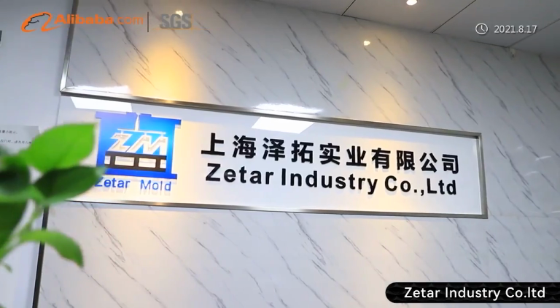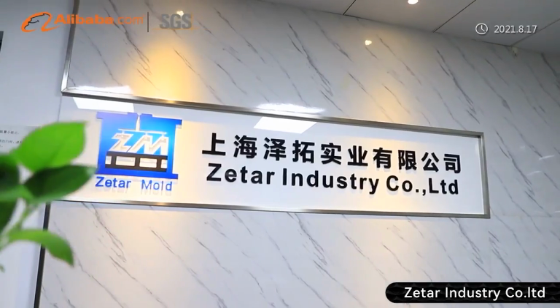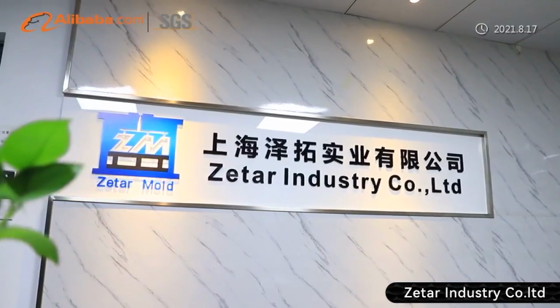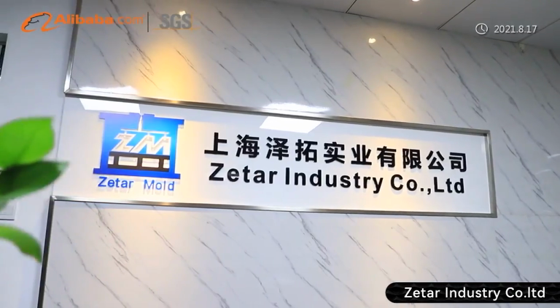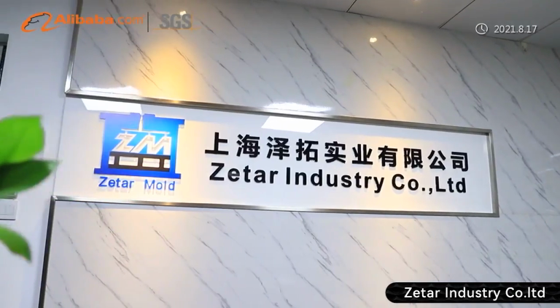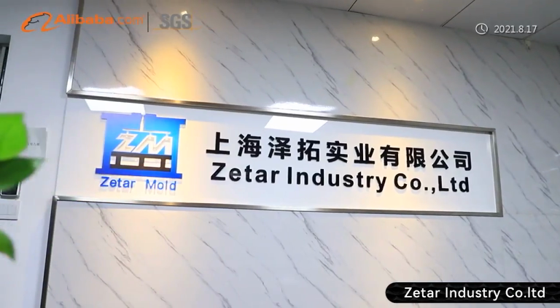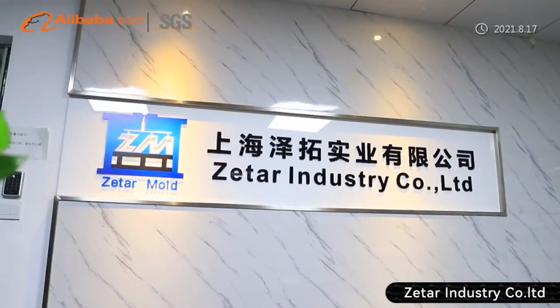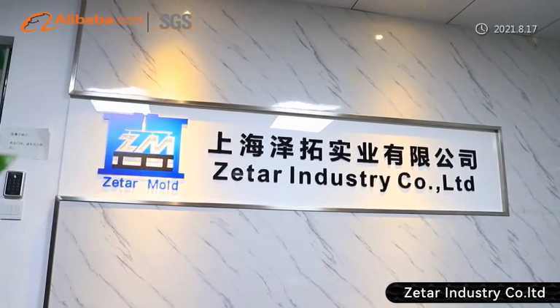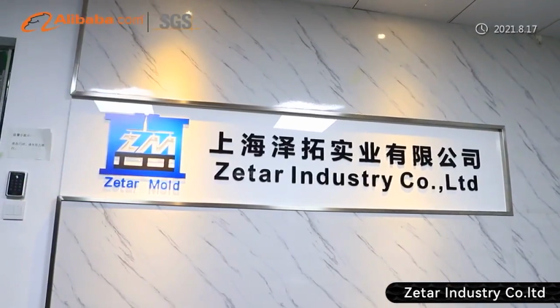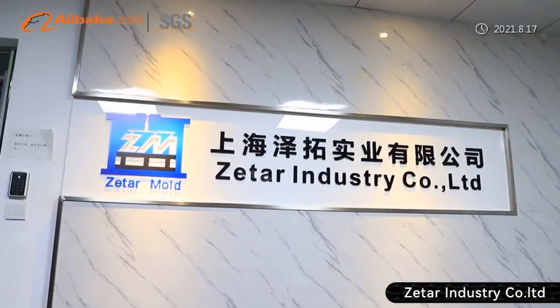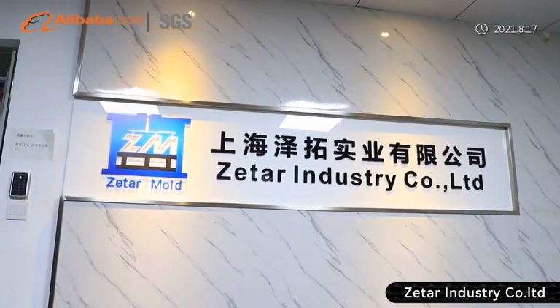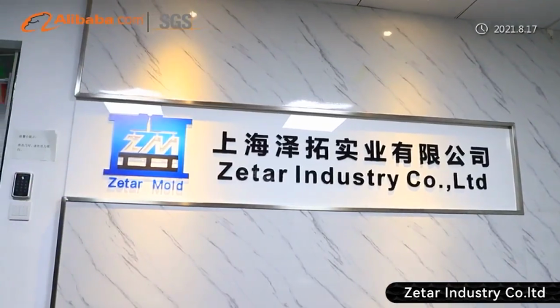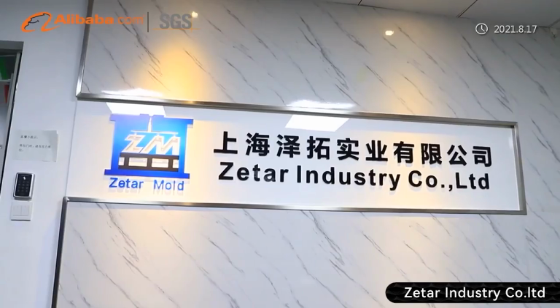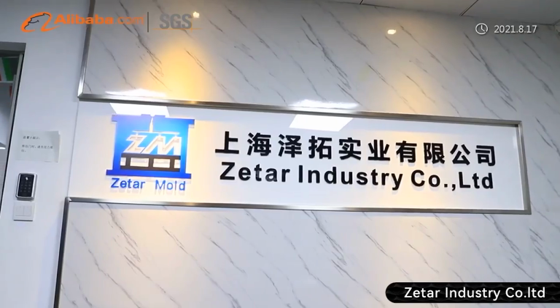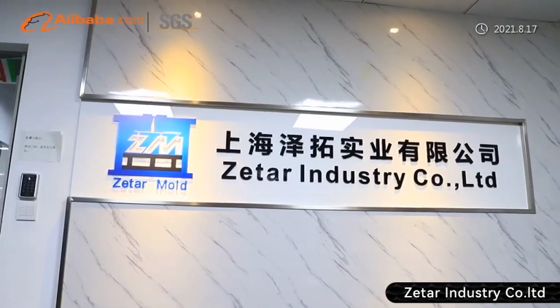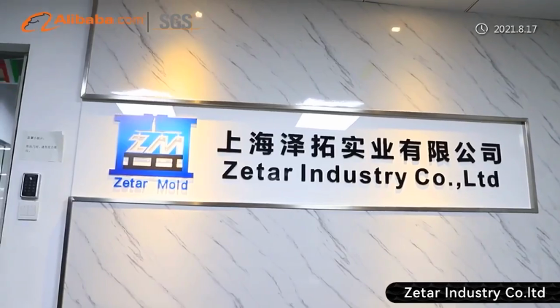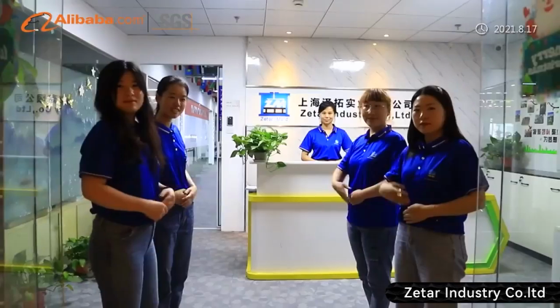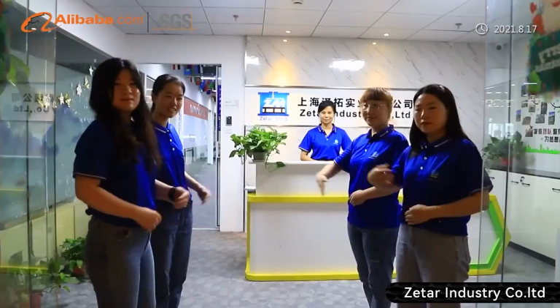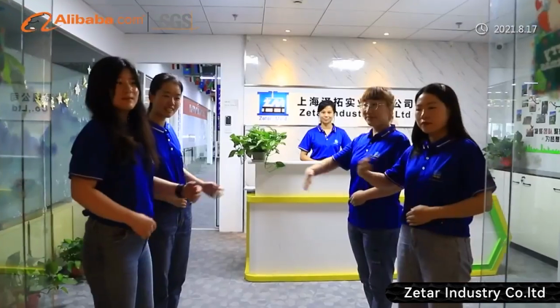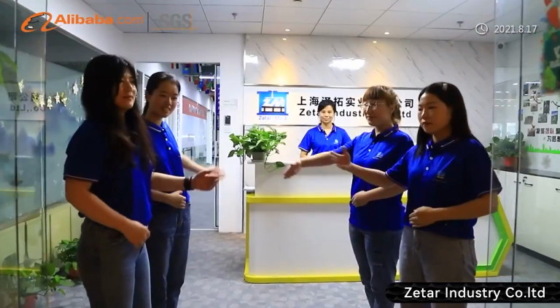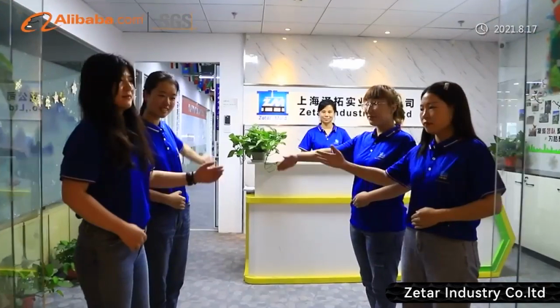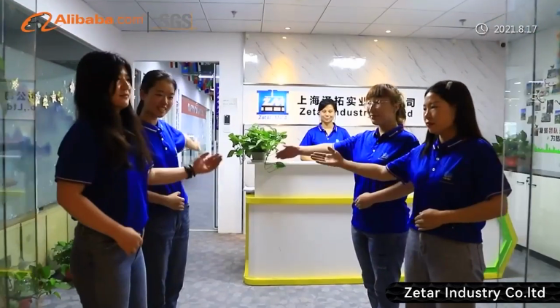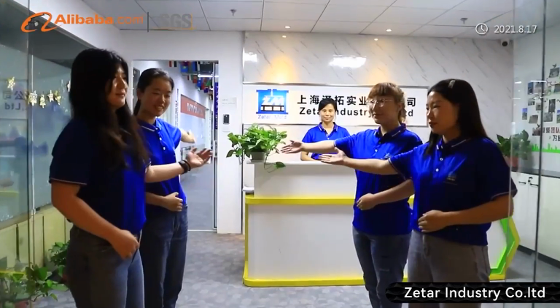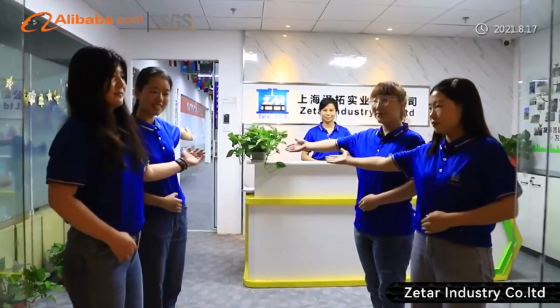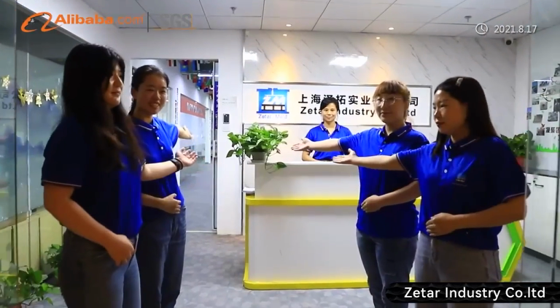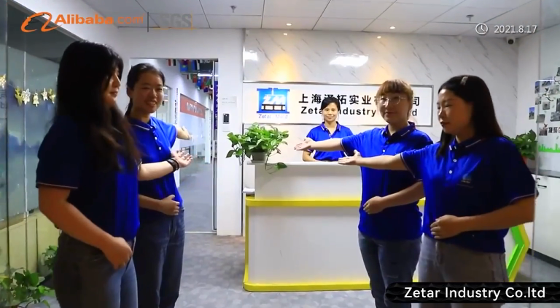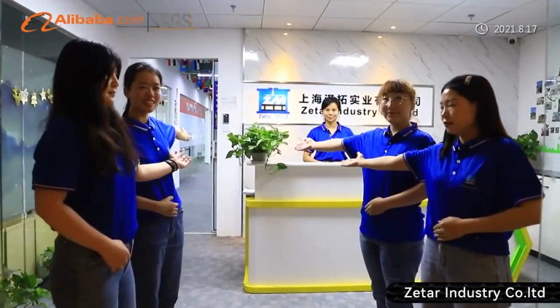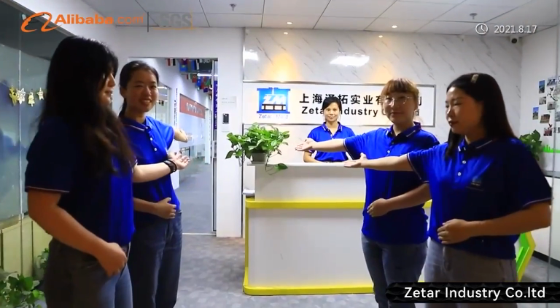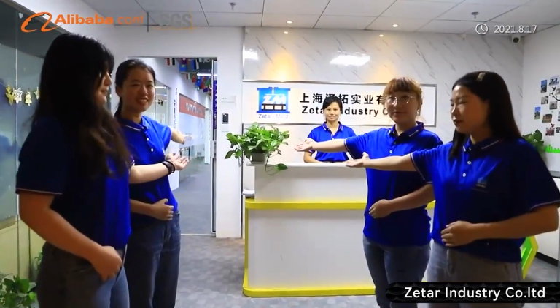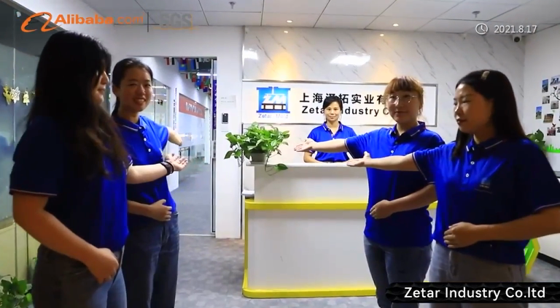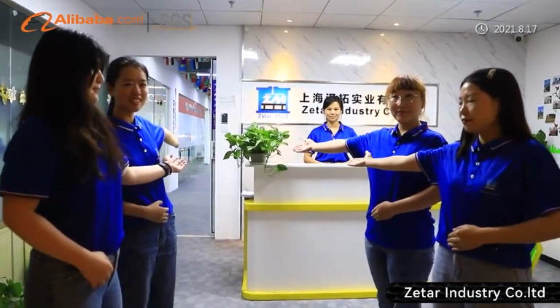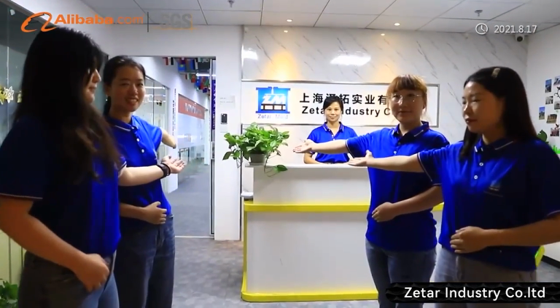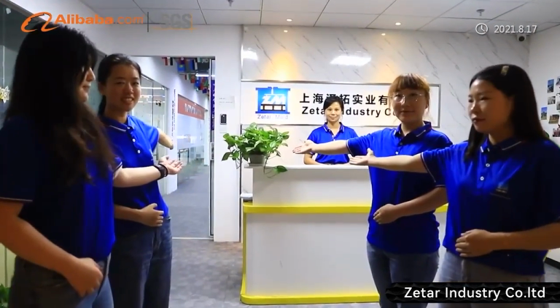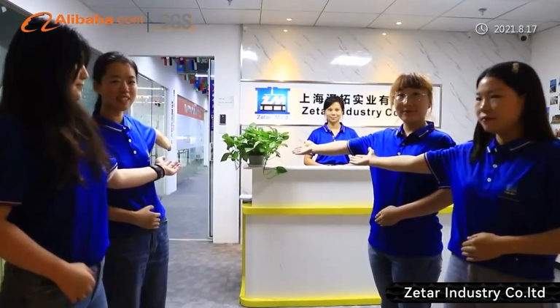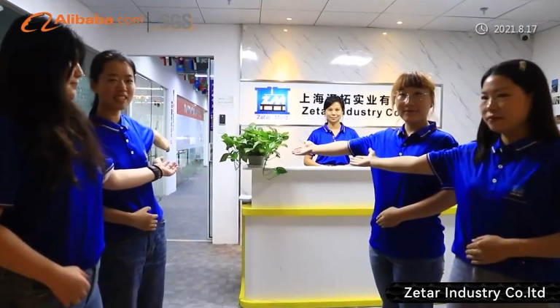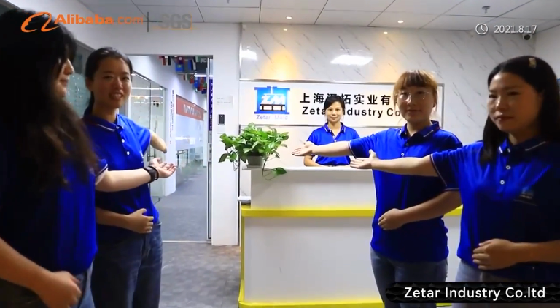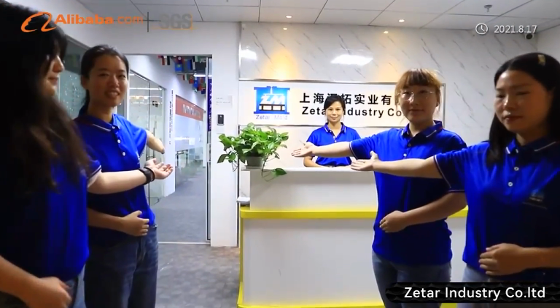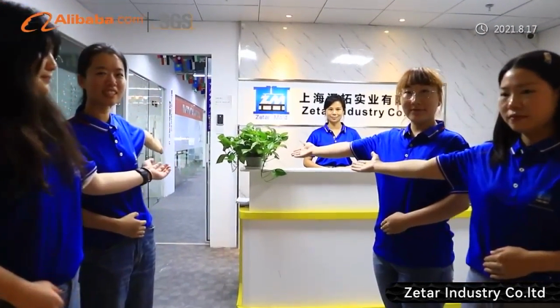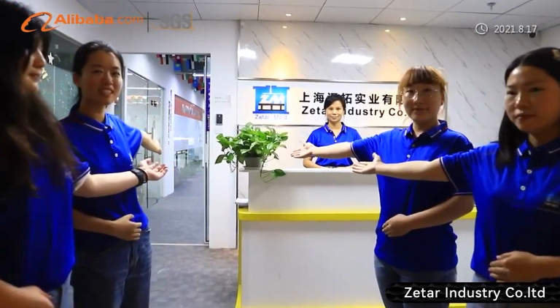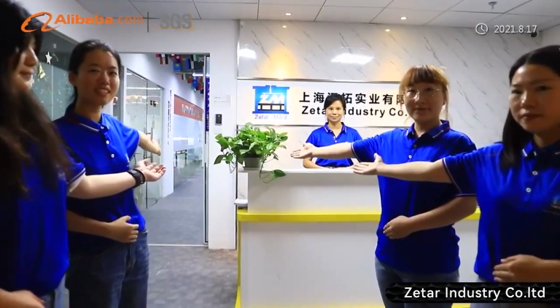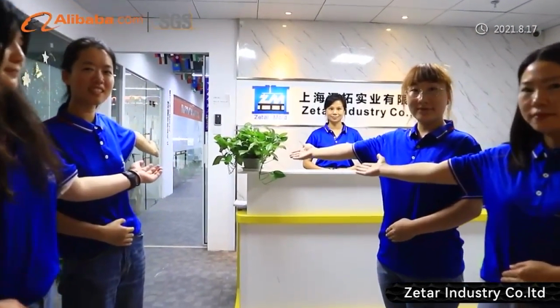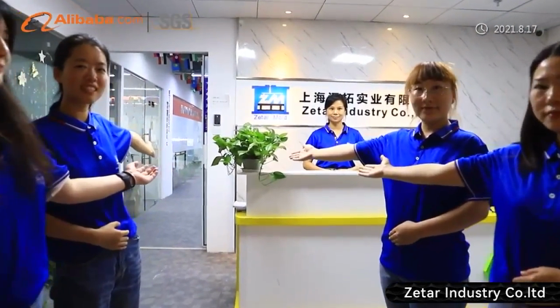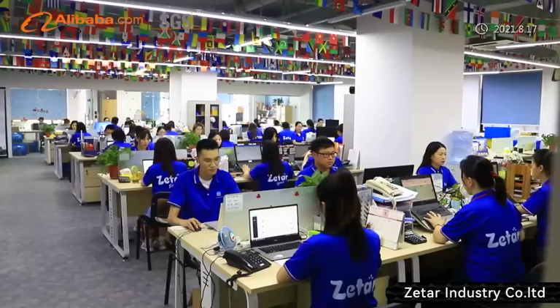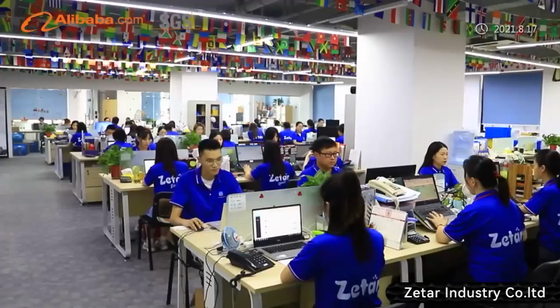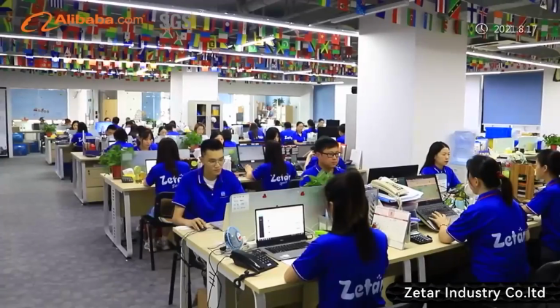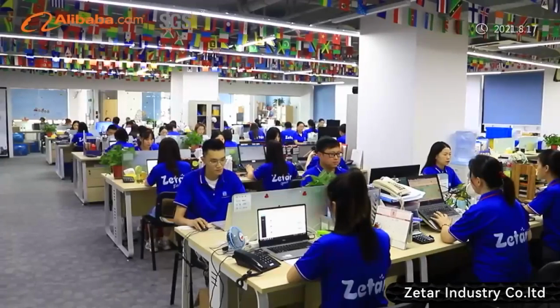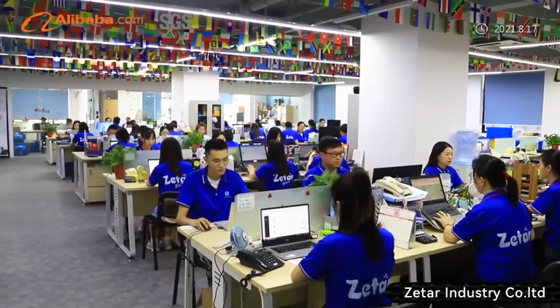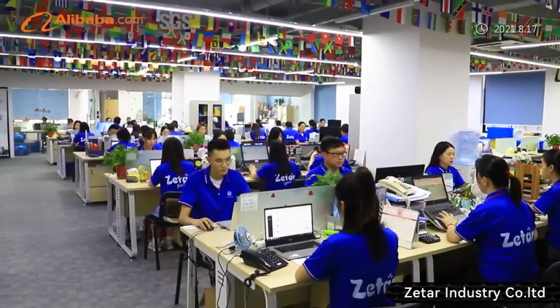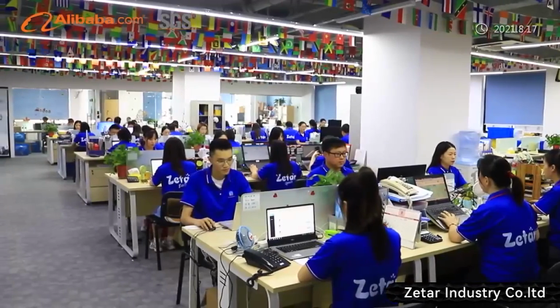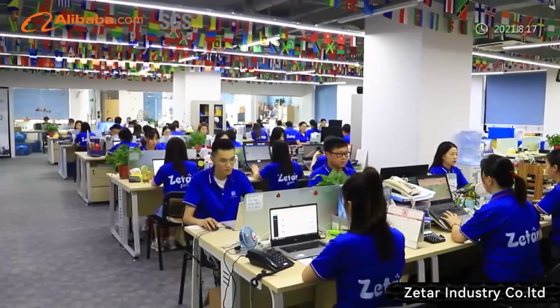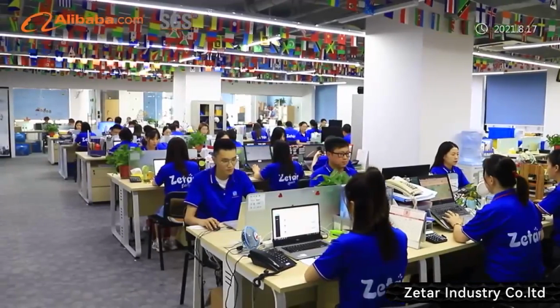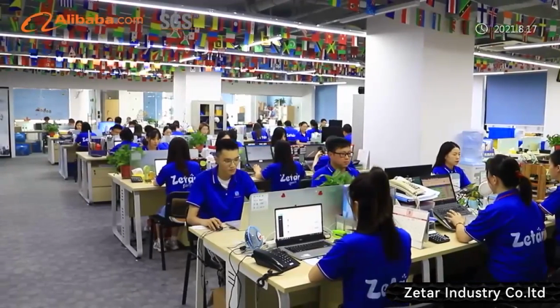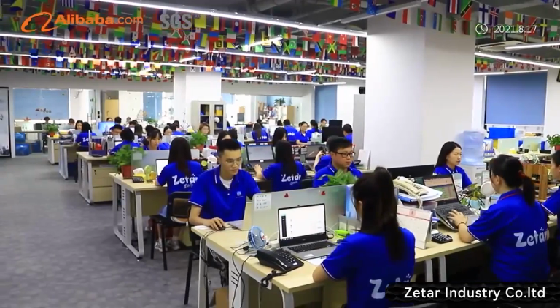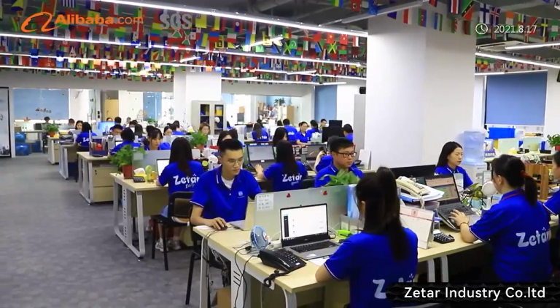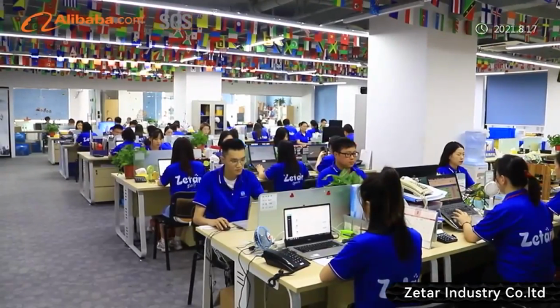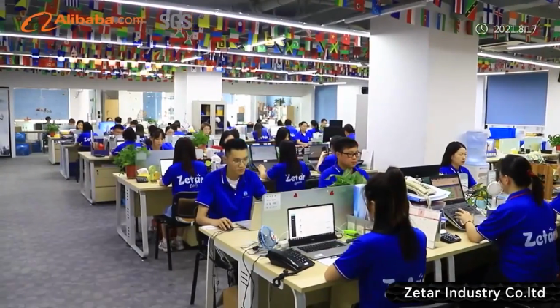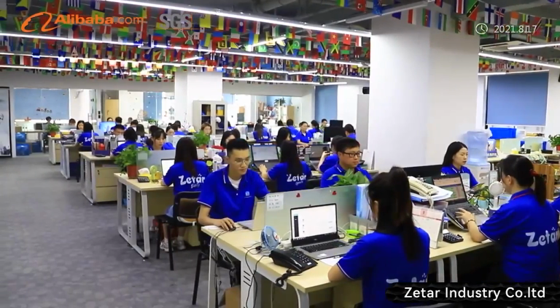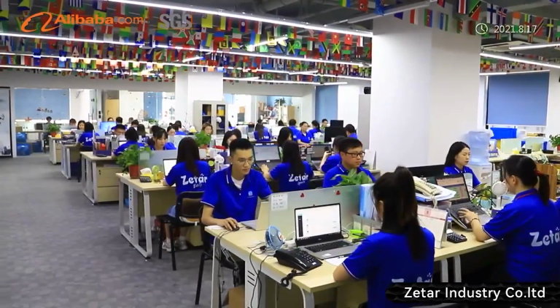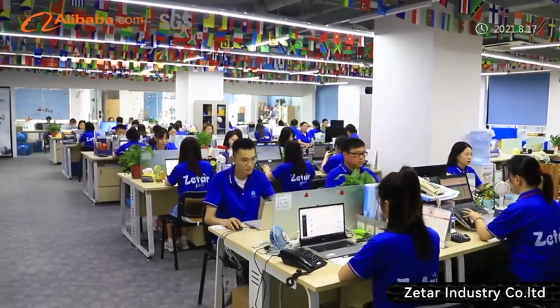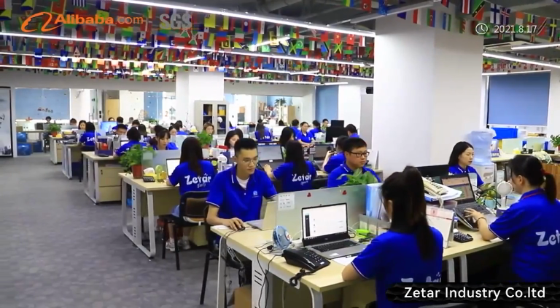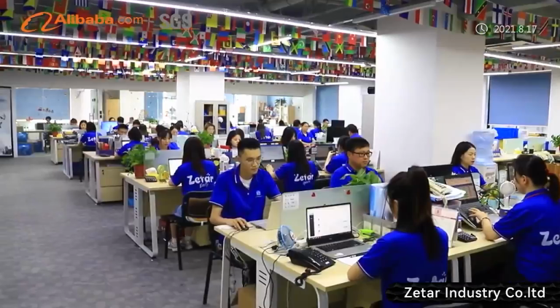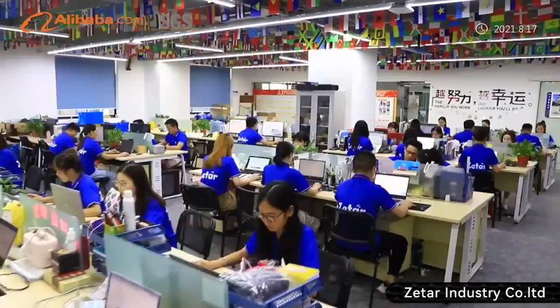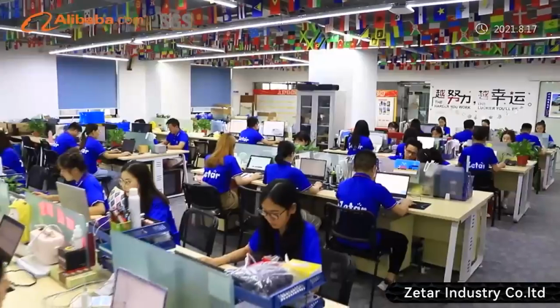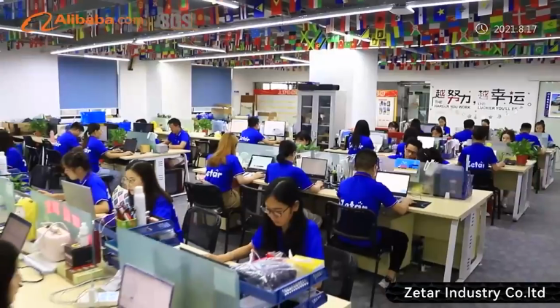Welcome to ZITAR. ZITAR is located in Shanghai, China. Very convenient to reach.